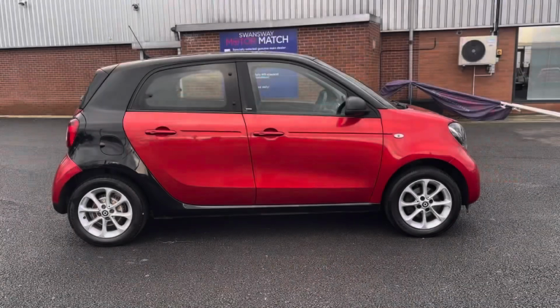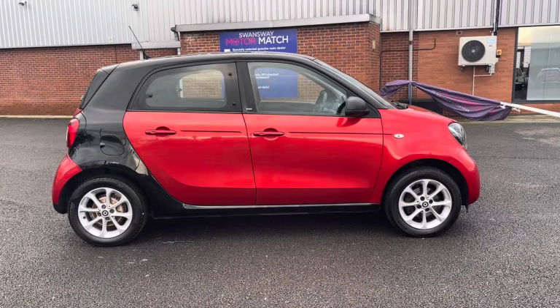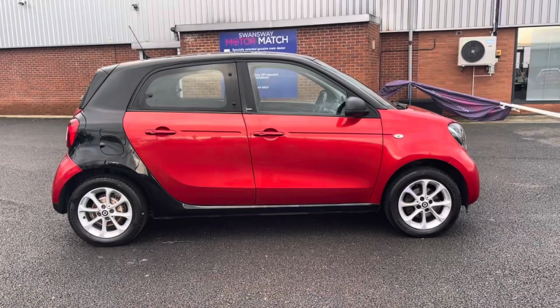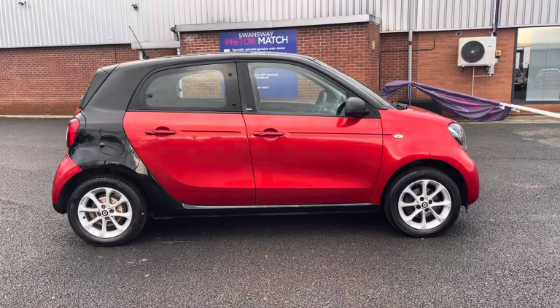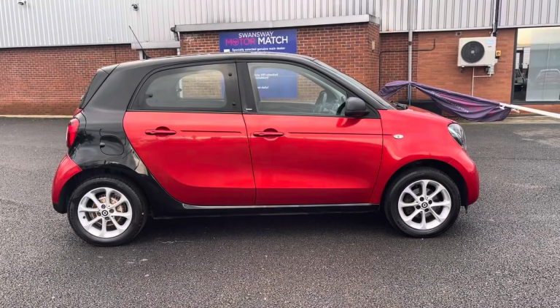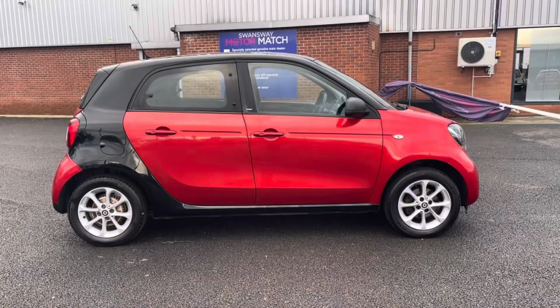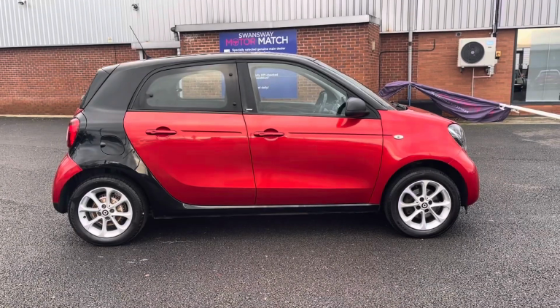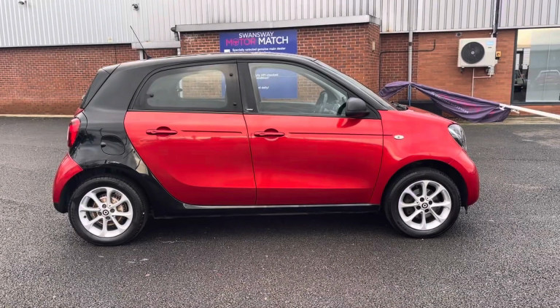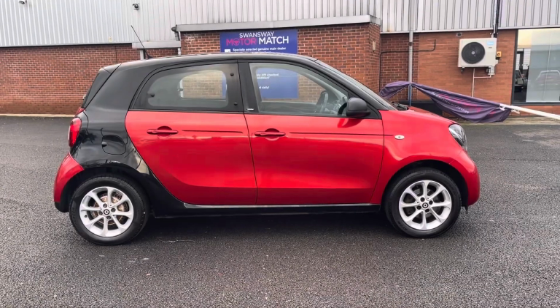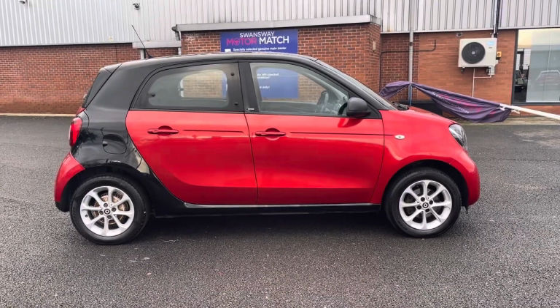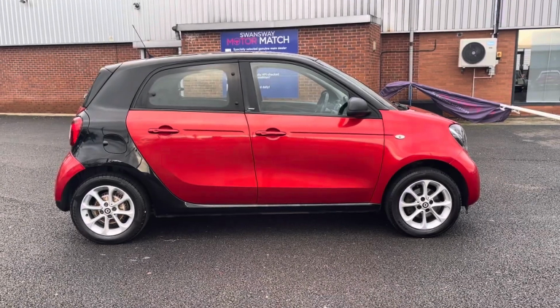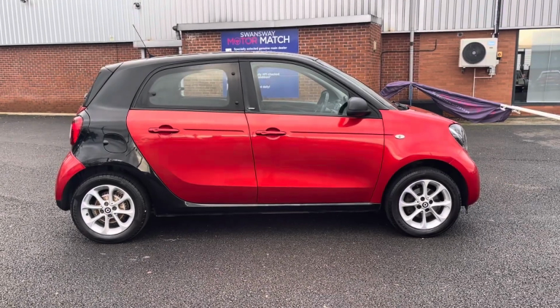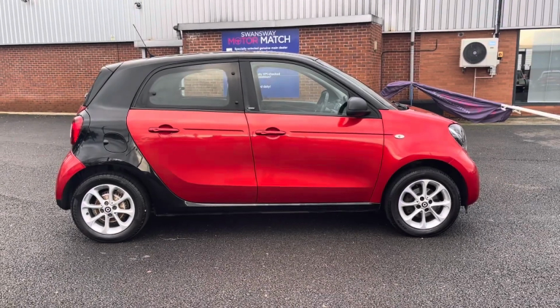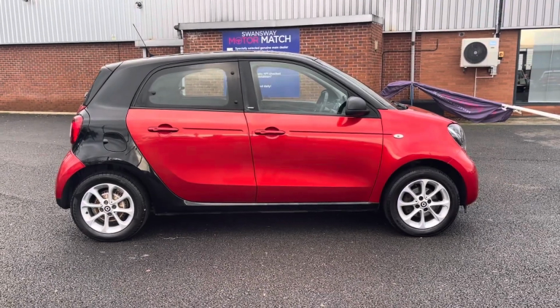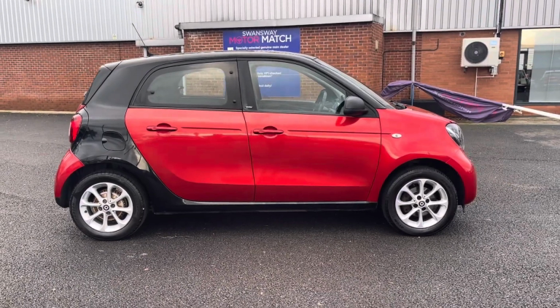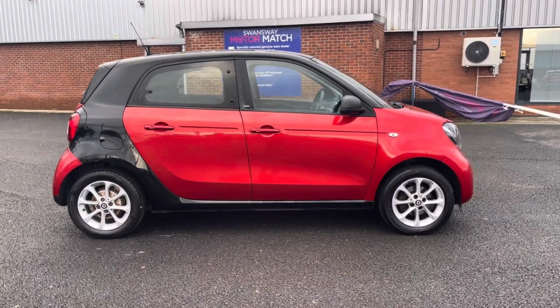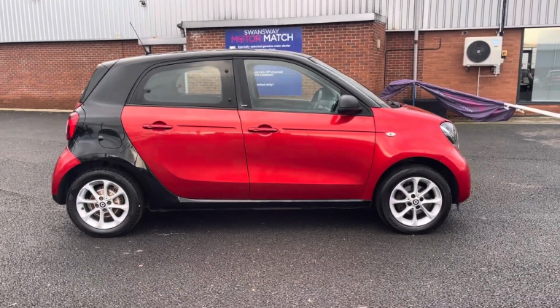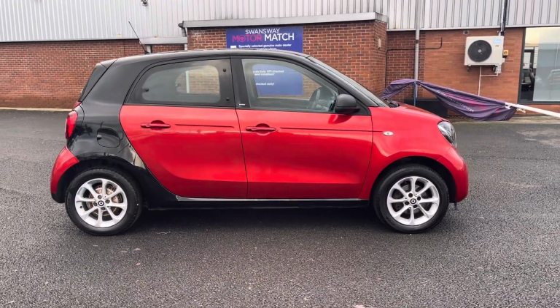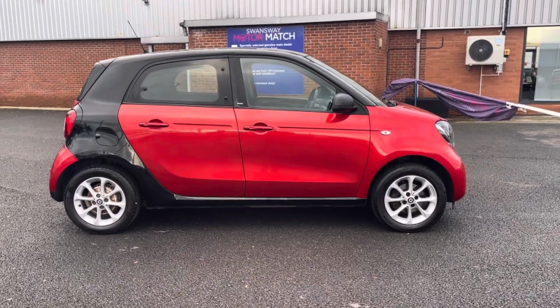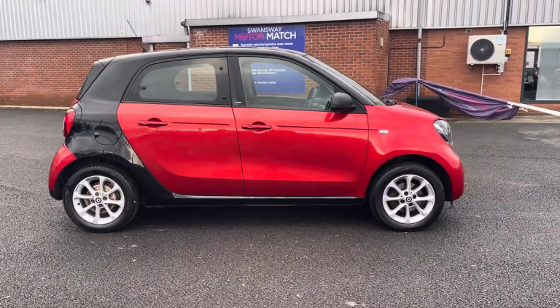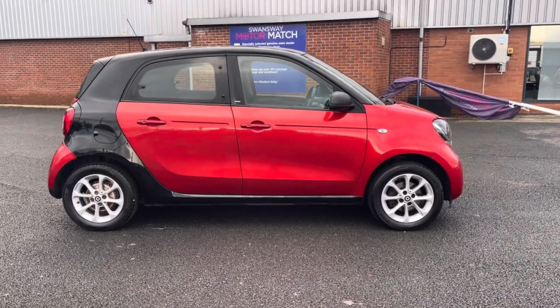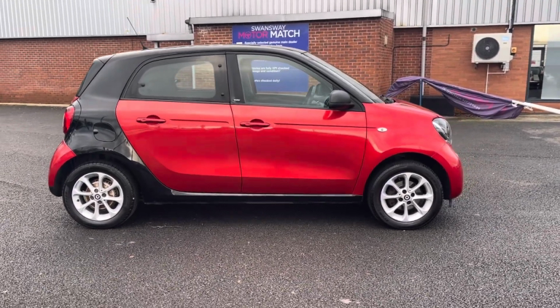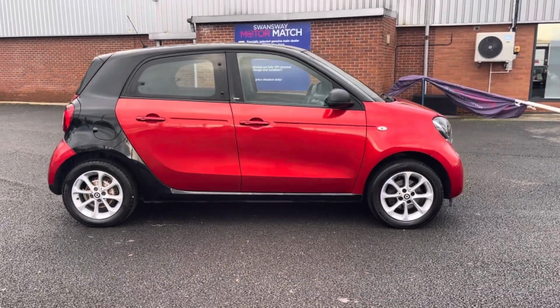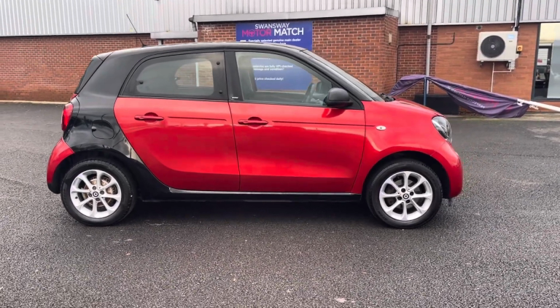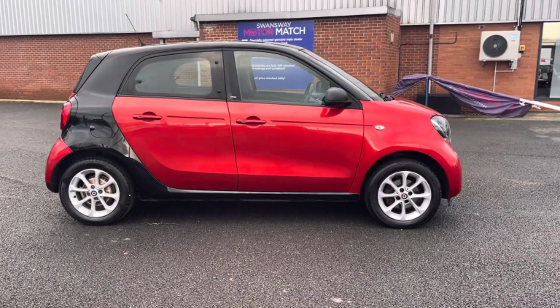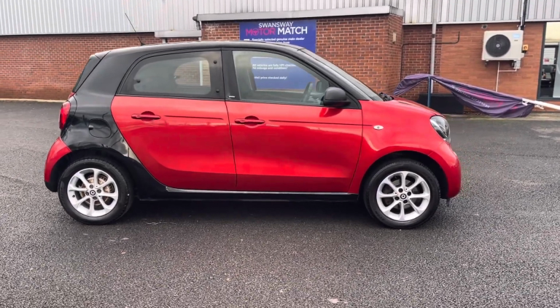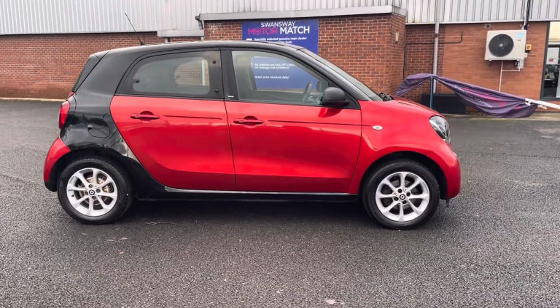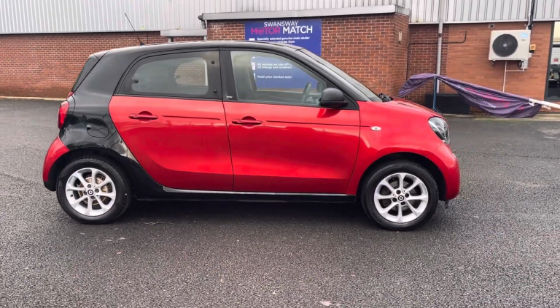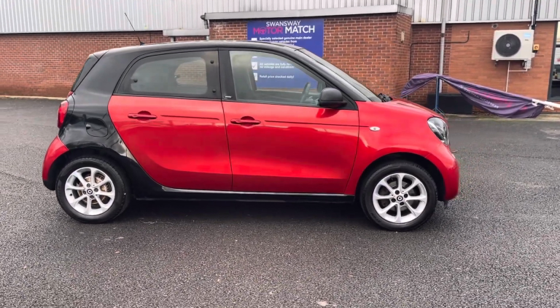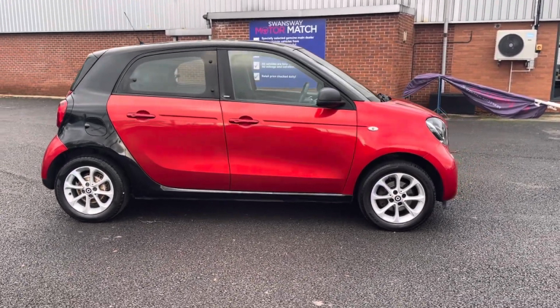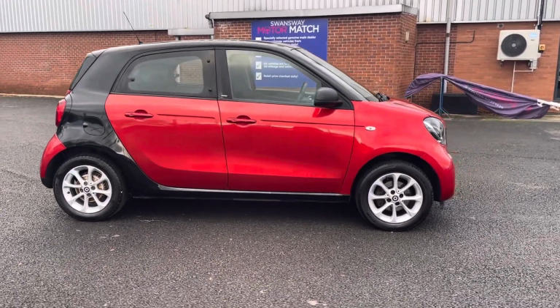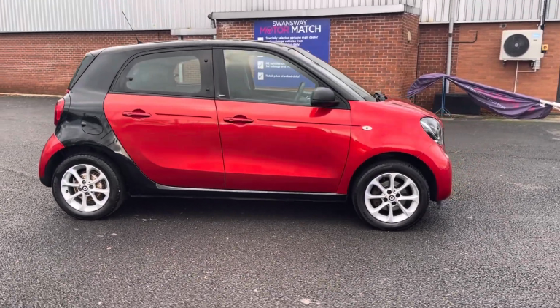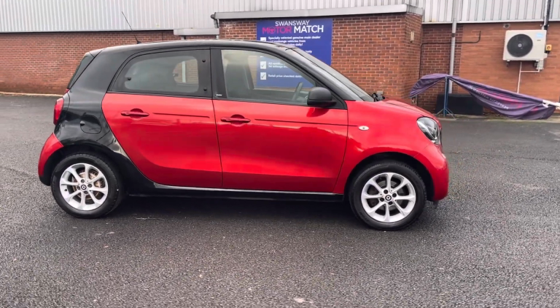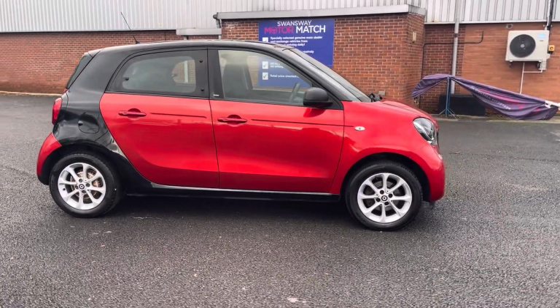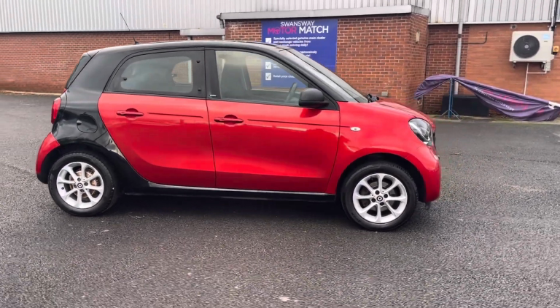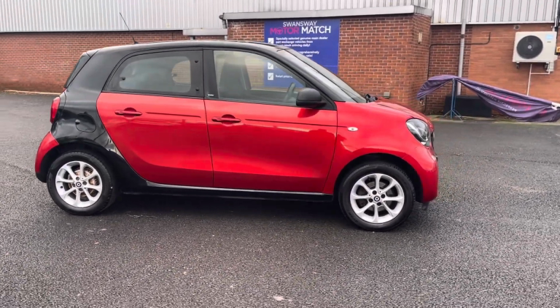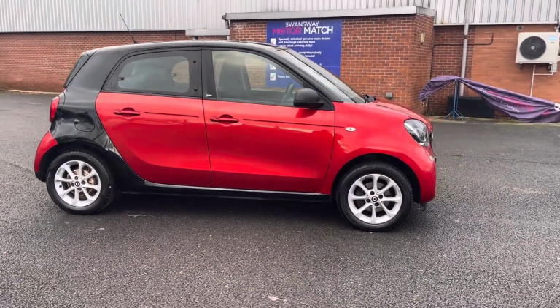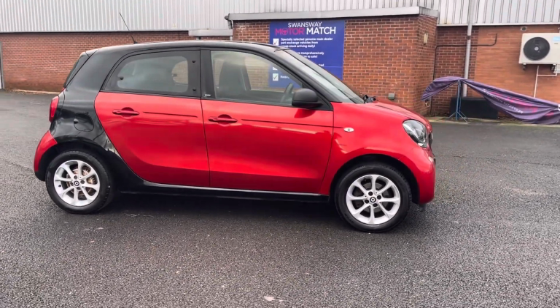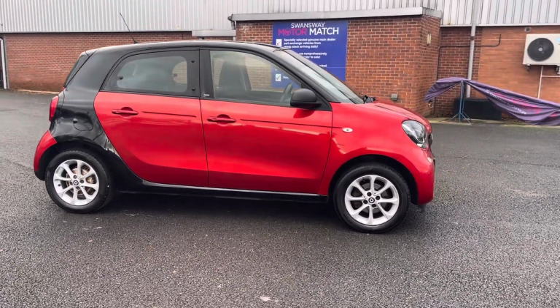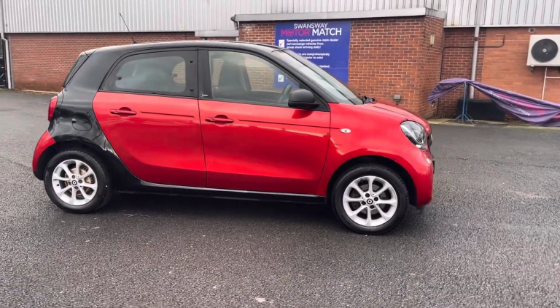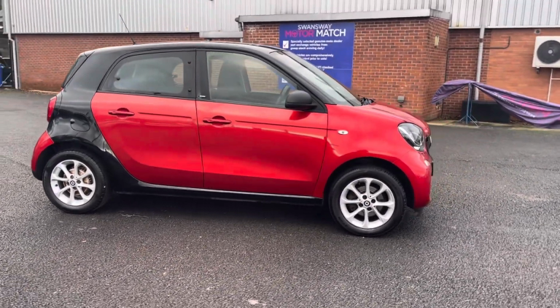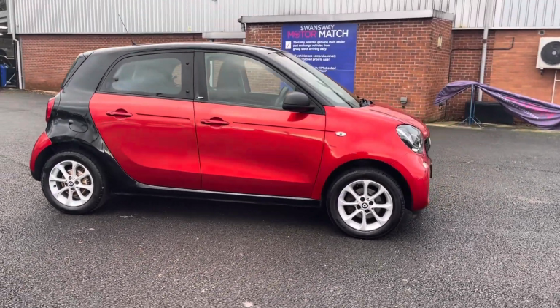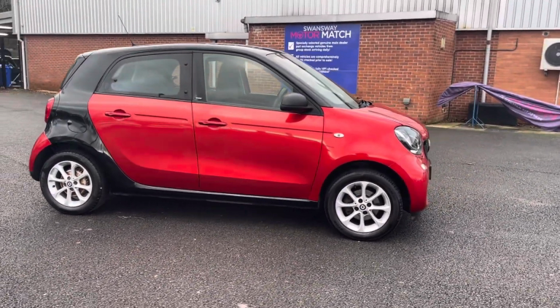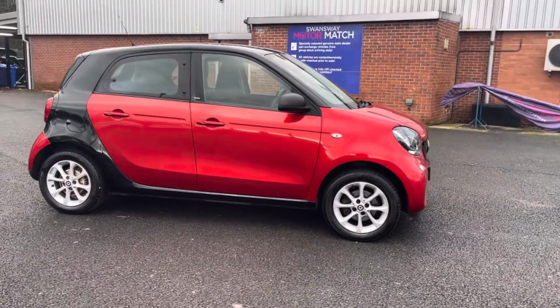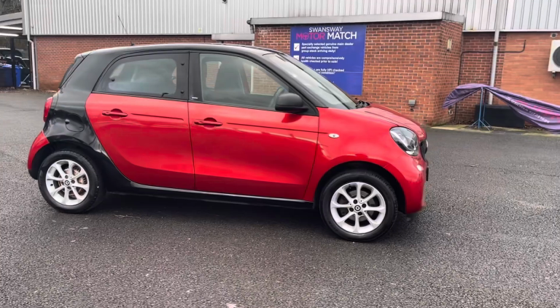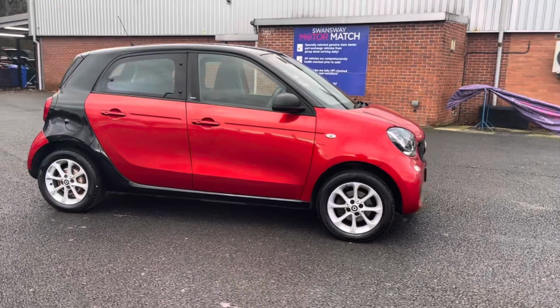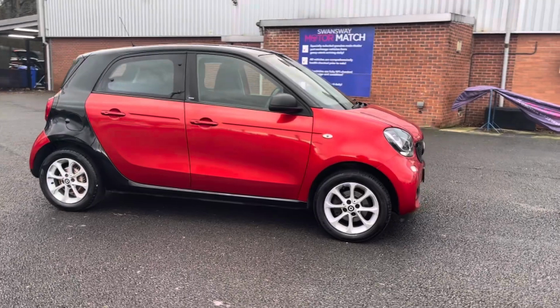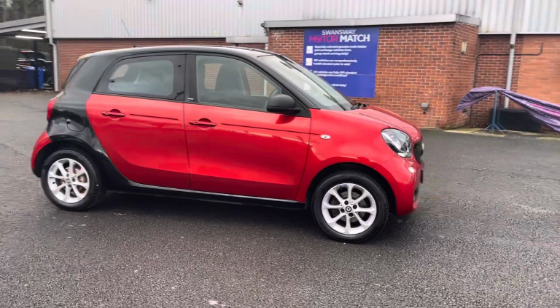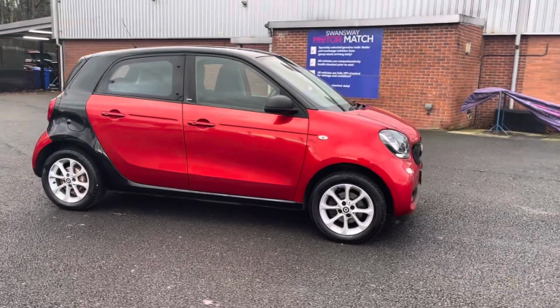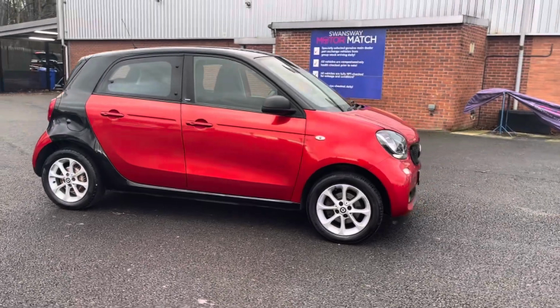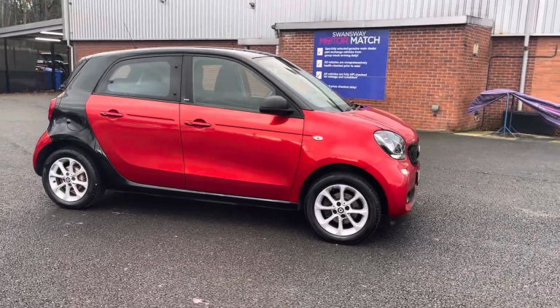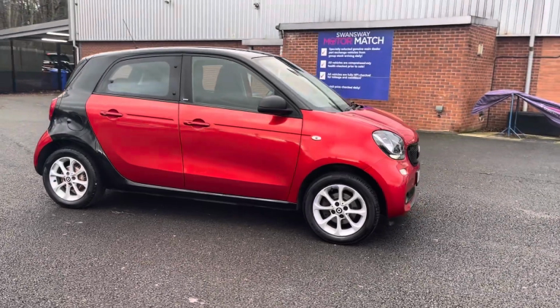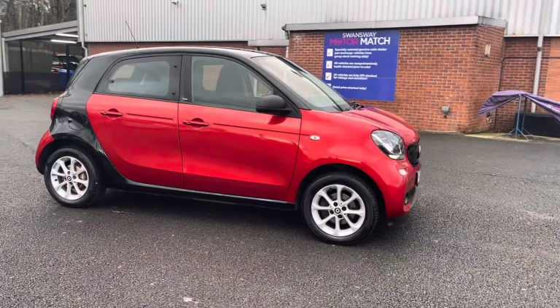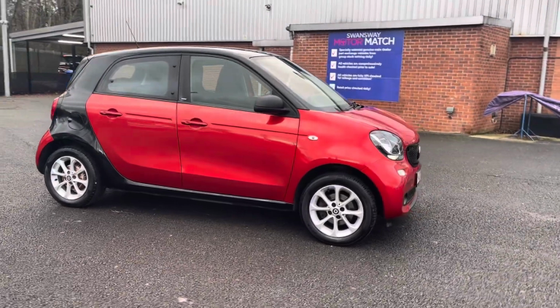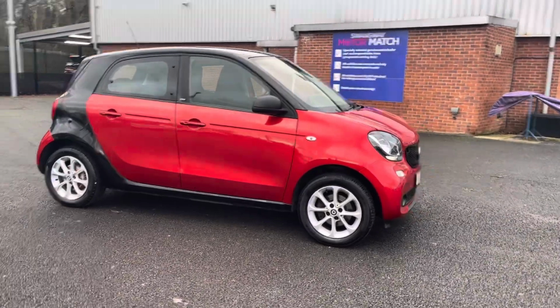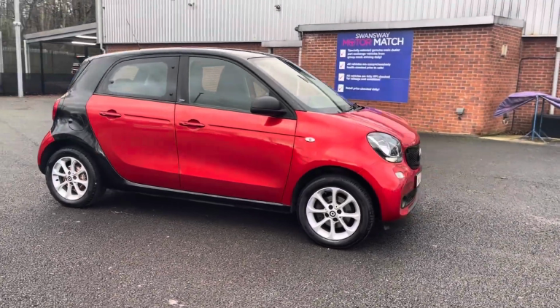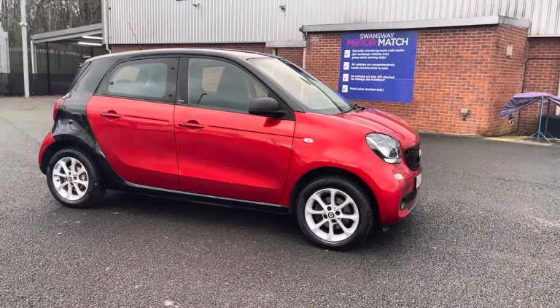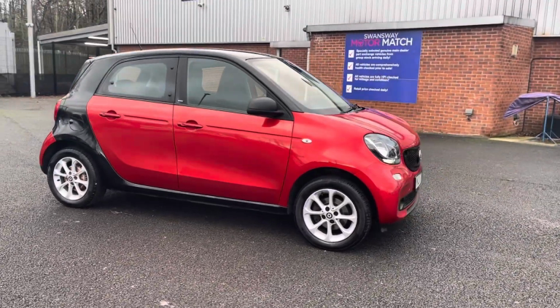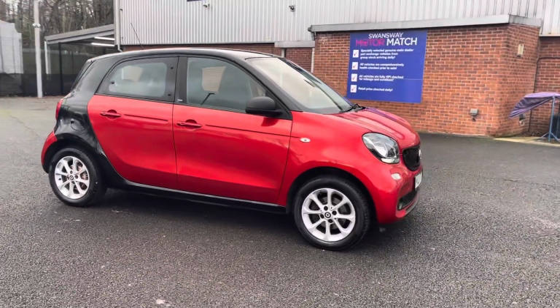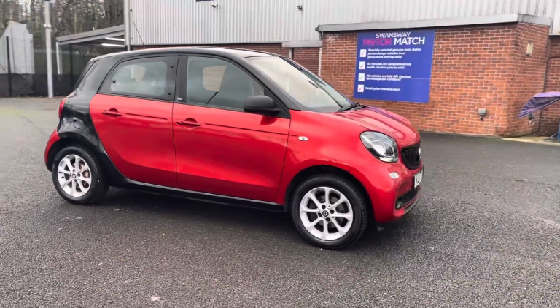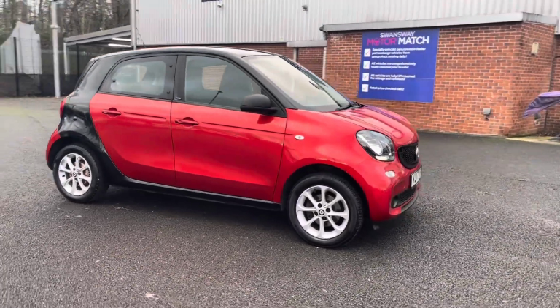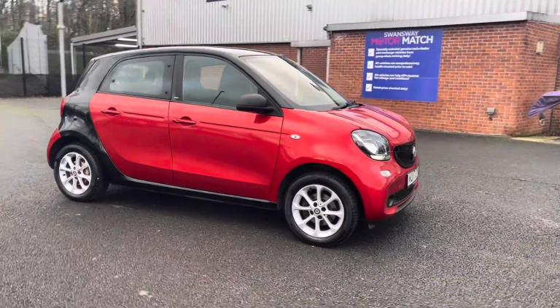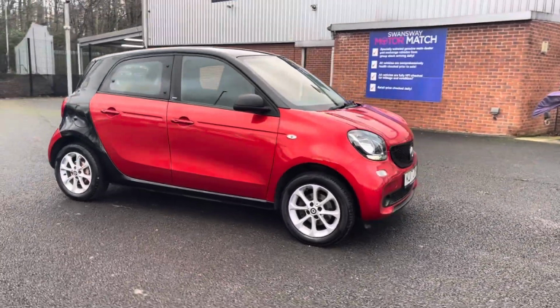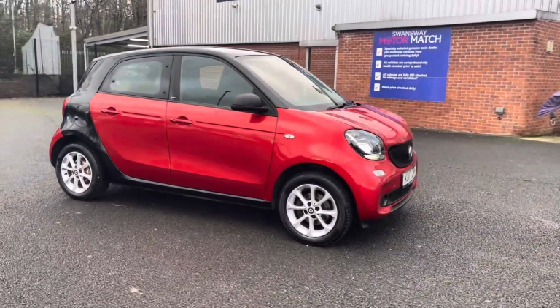For more information on this vehicle or to book a test drive, feel free to call us on 01204 786805.